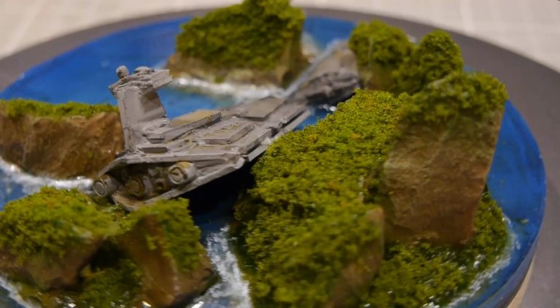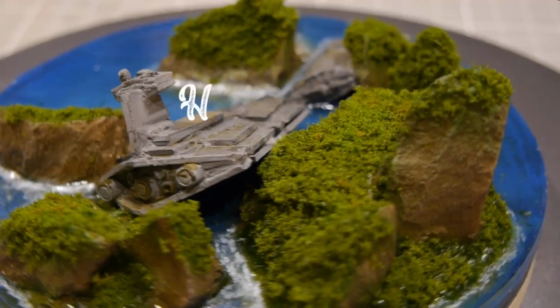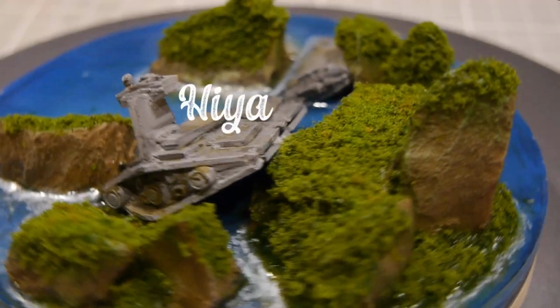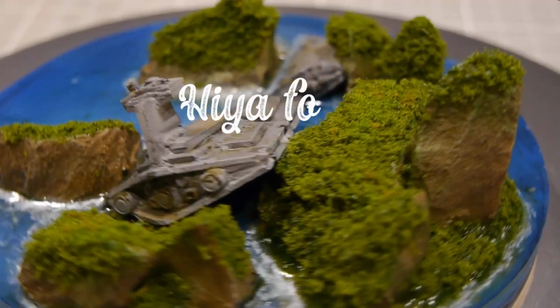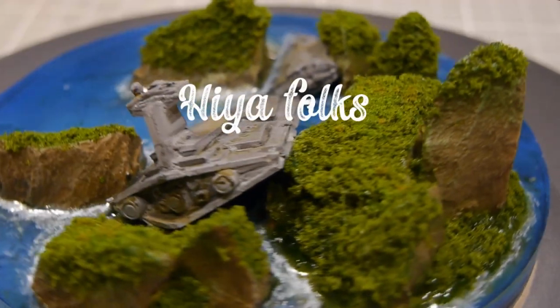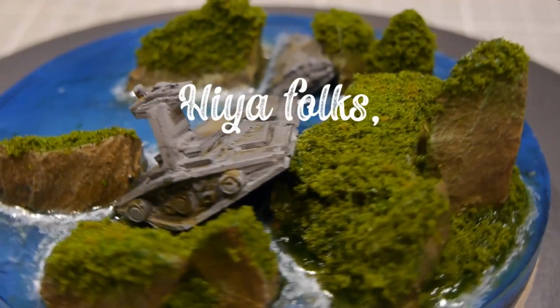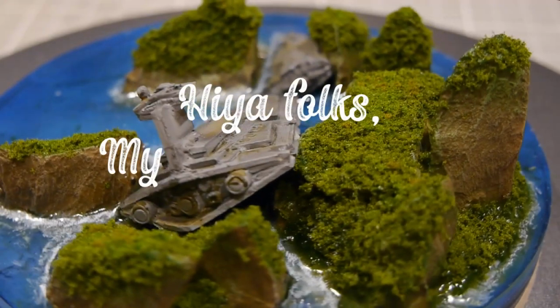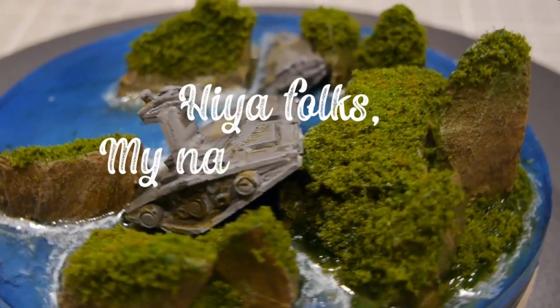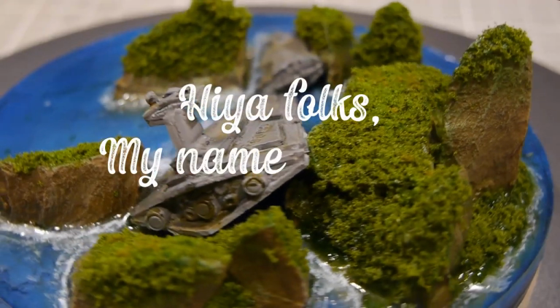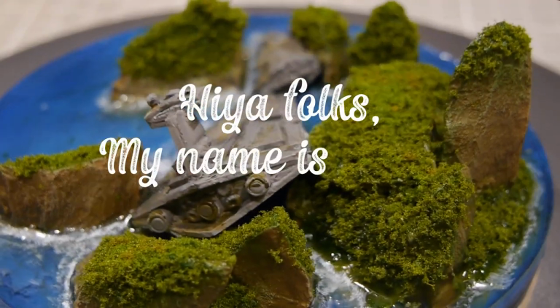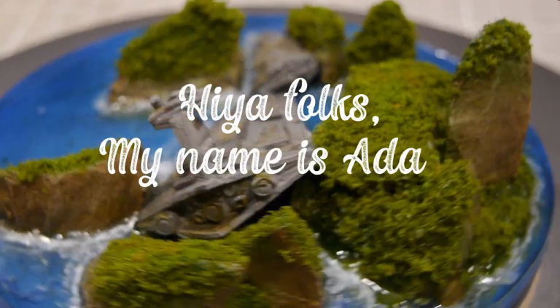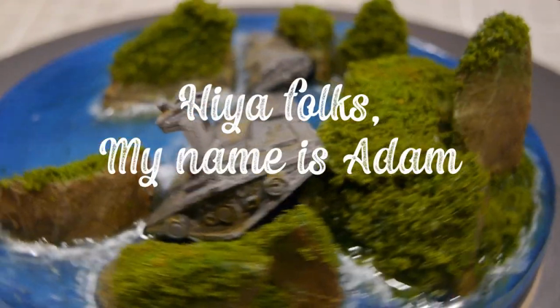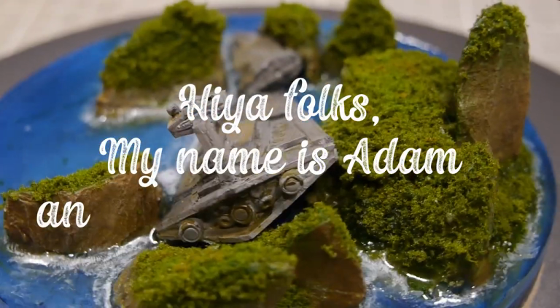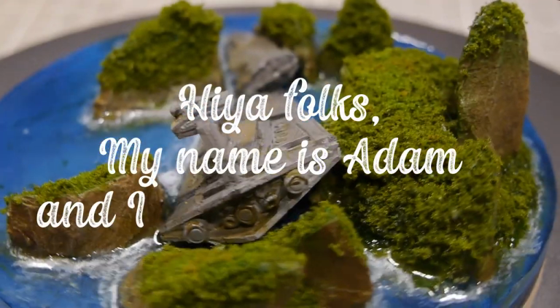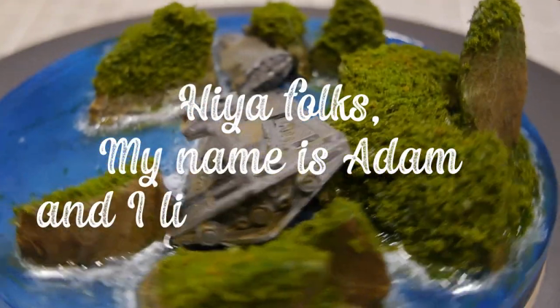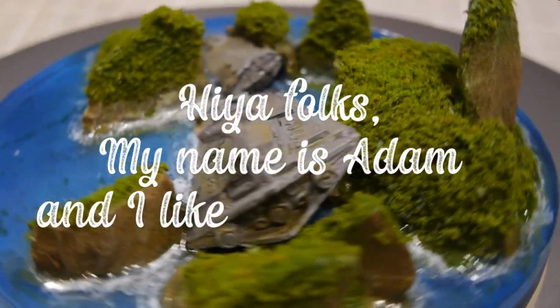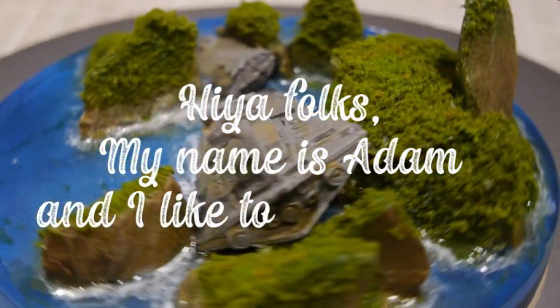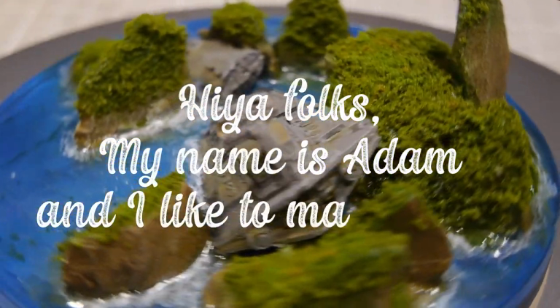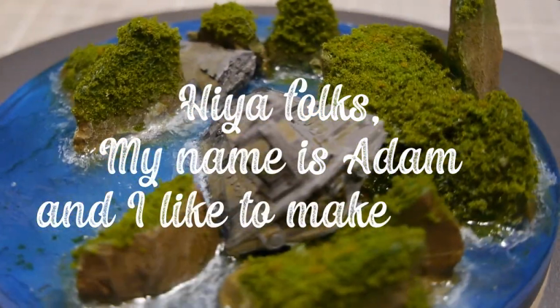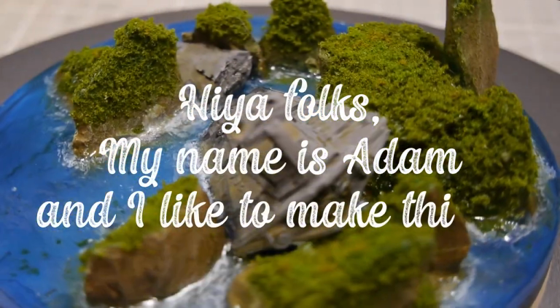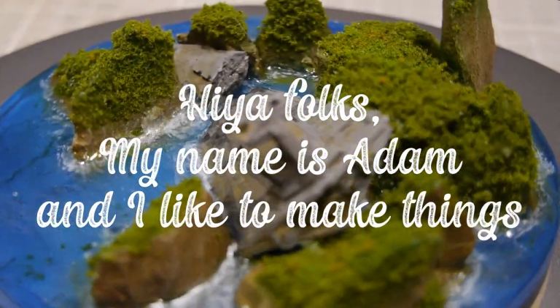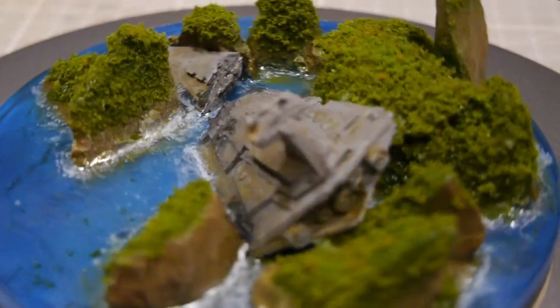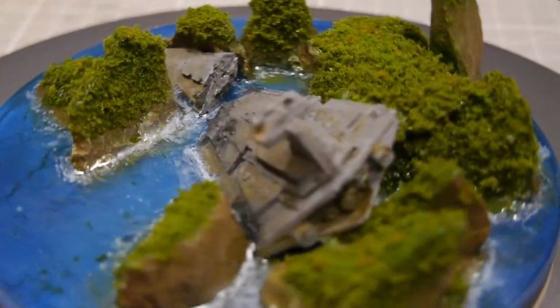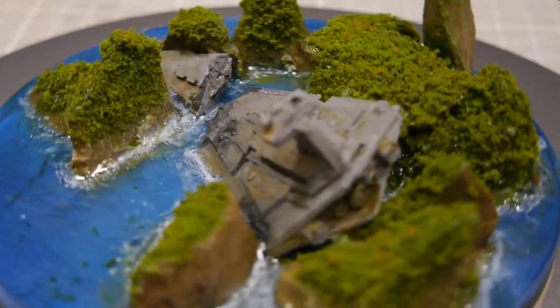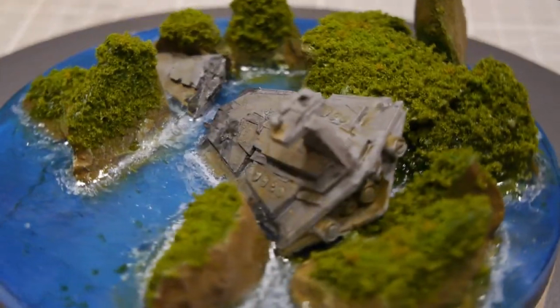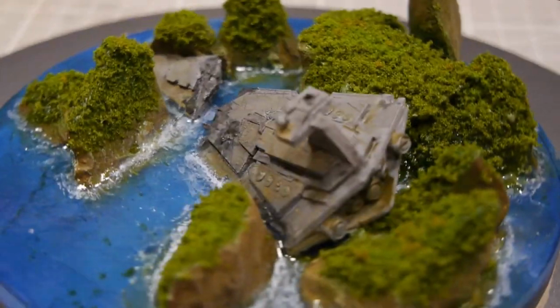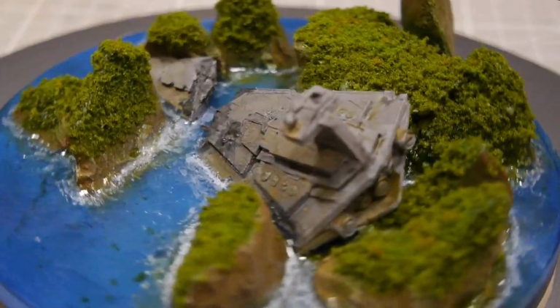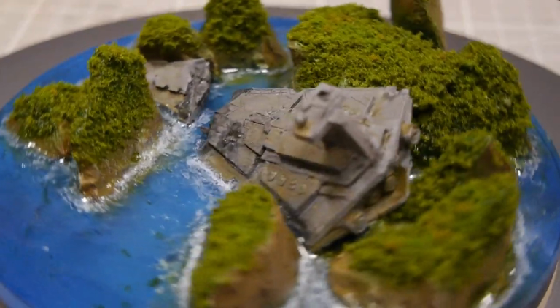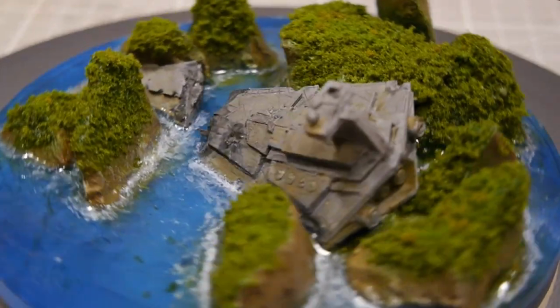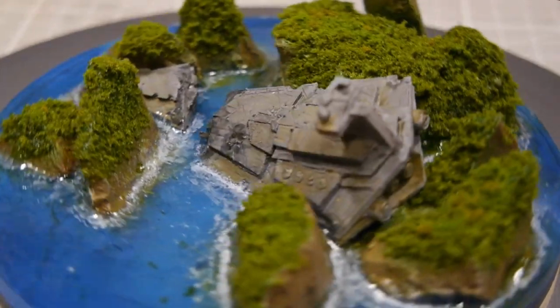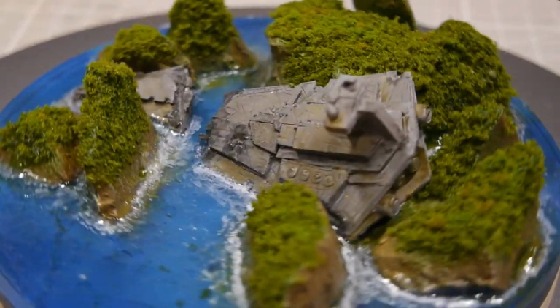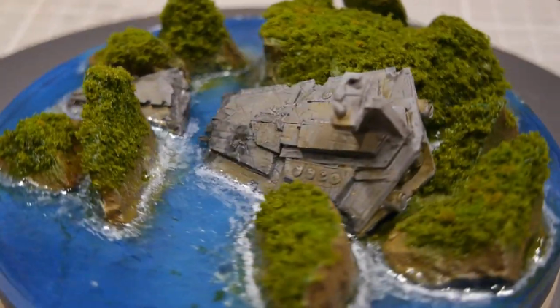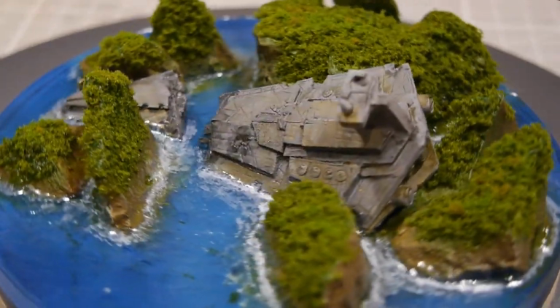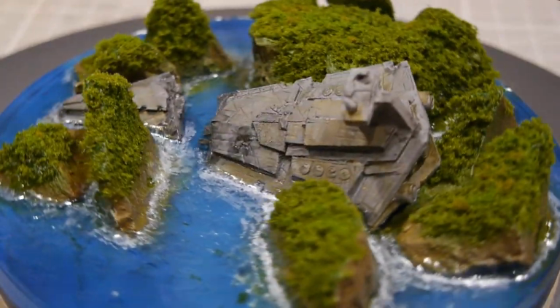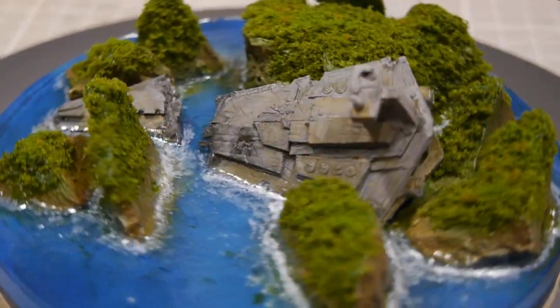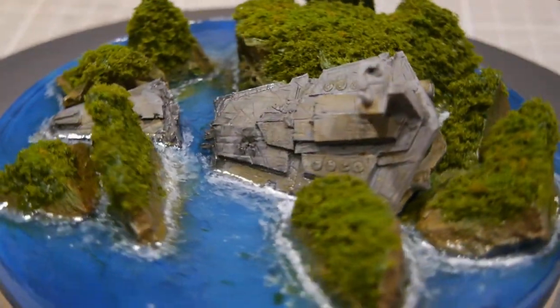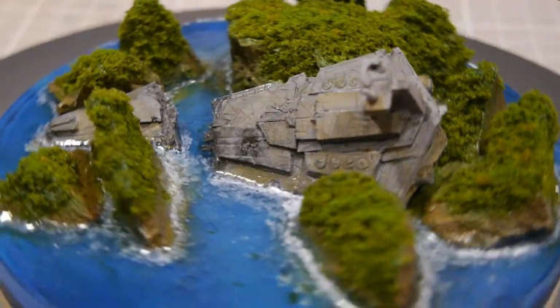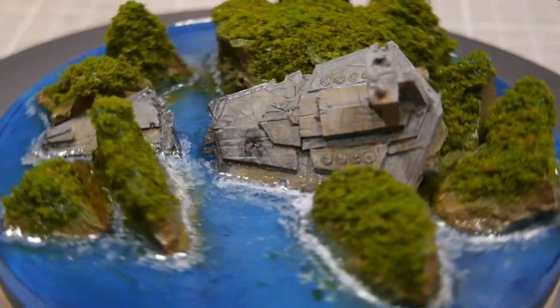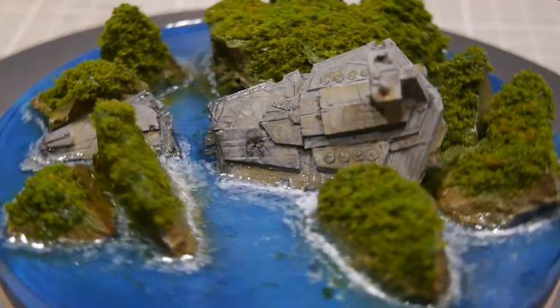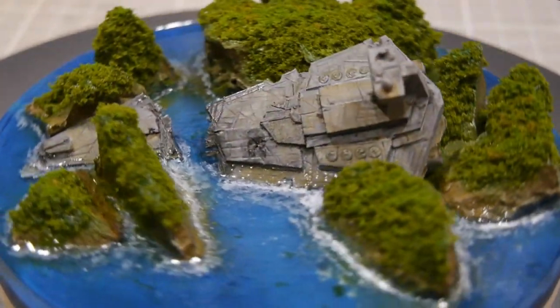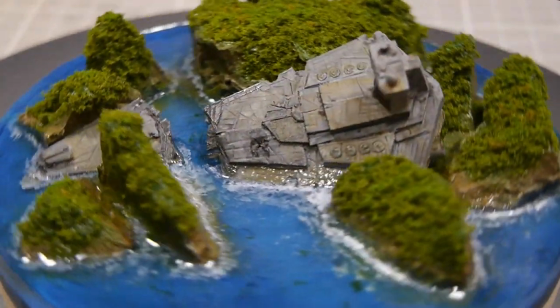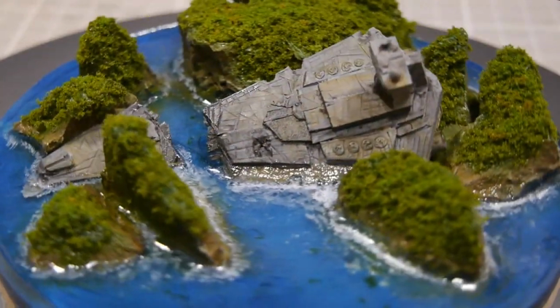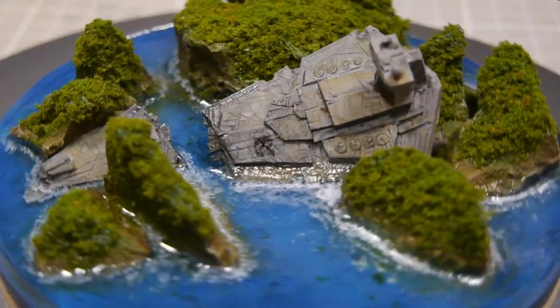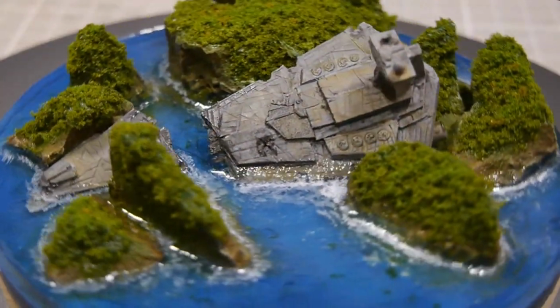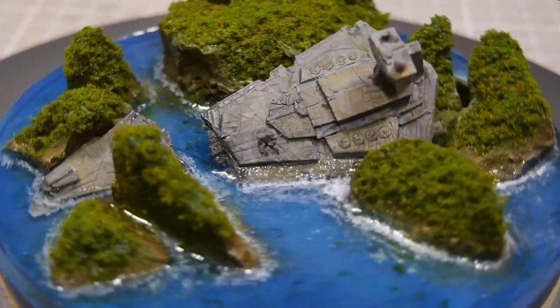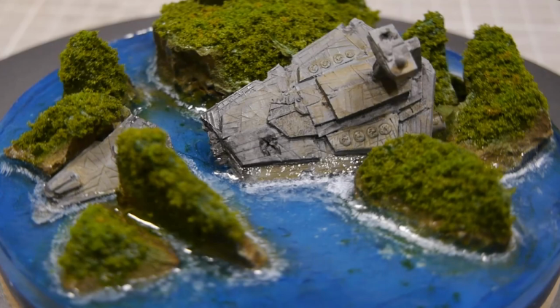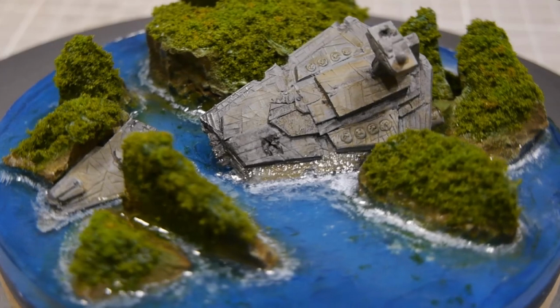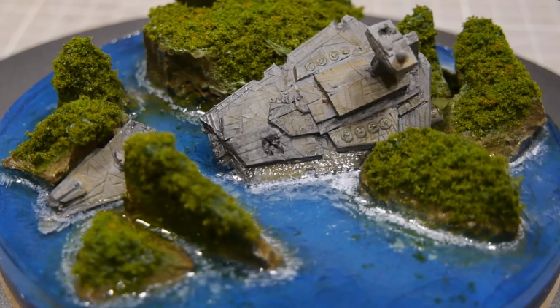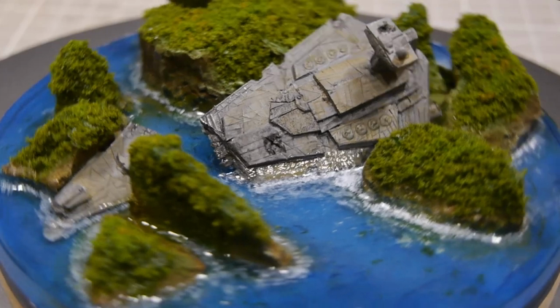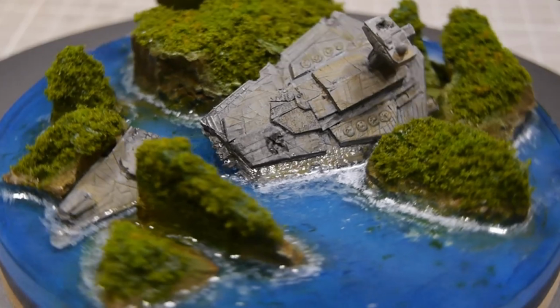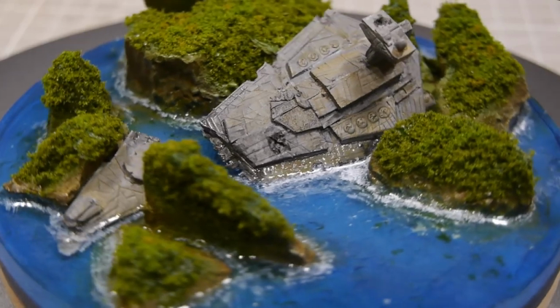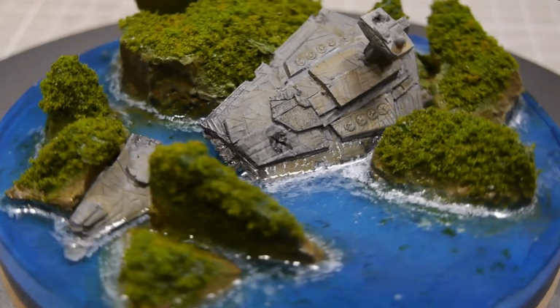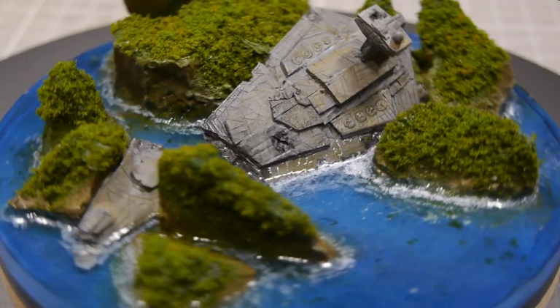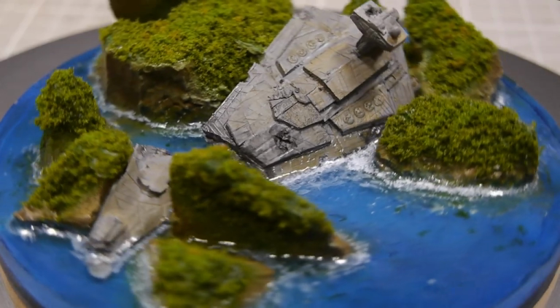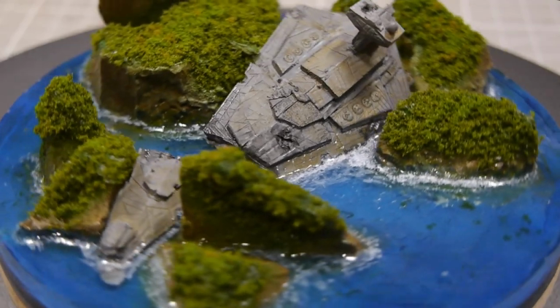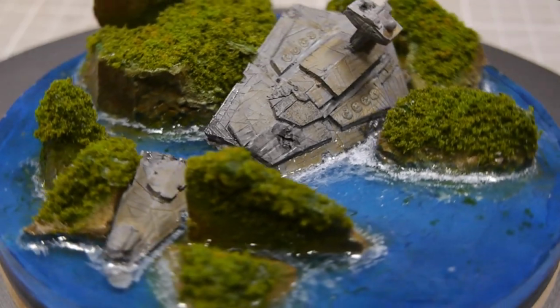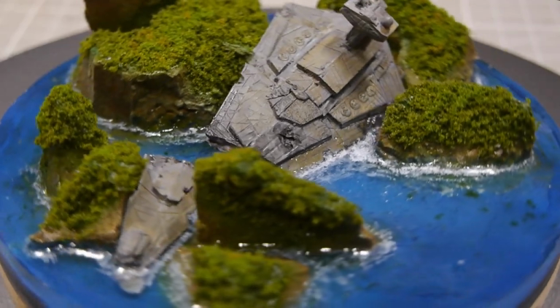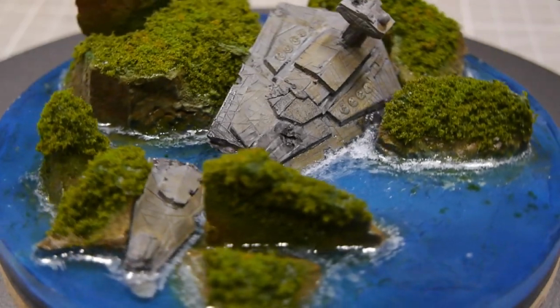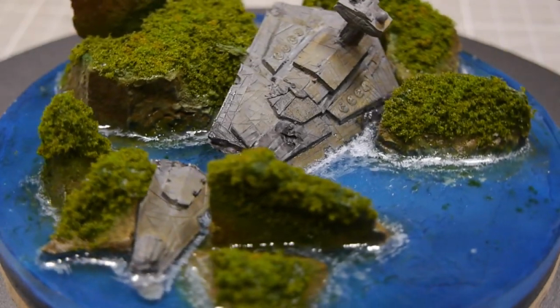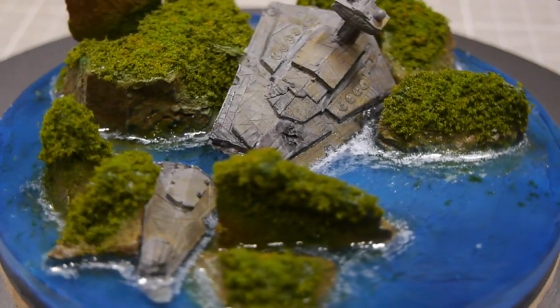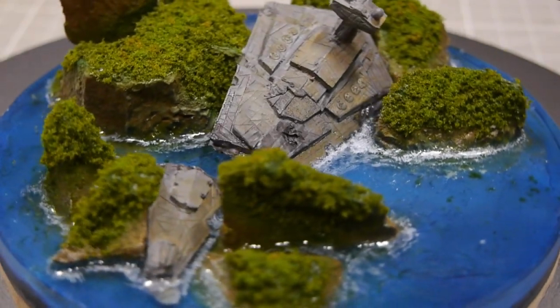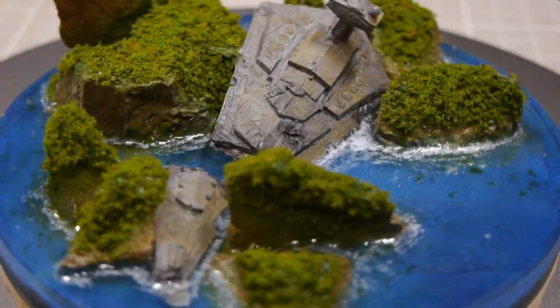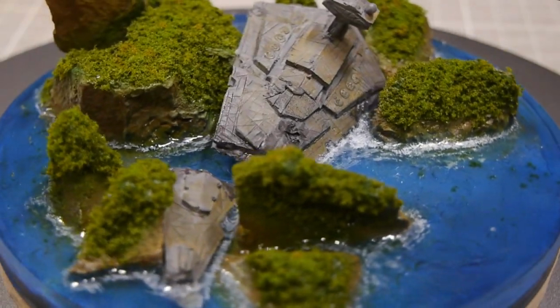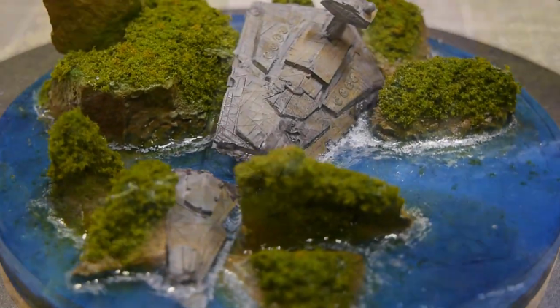Hey folks, my name is Adam and I like to make things. Today I'm going to show you how I made this awesome Imperial Star Destroyer and then crashed it into a tropical paradise.